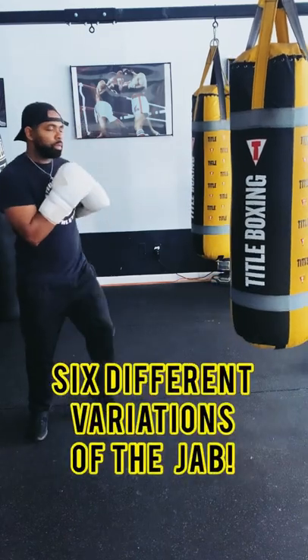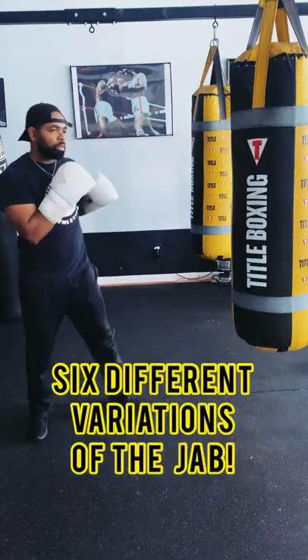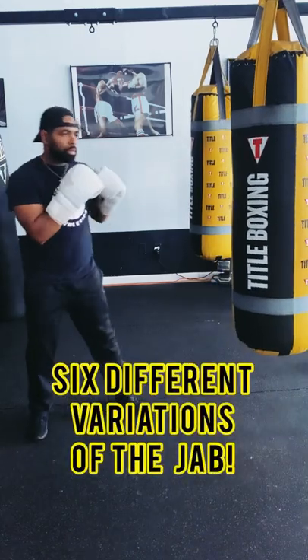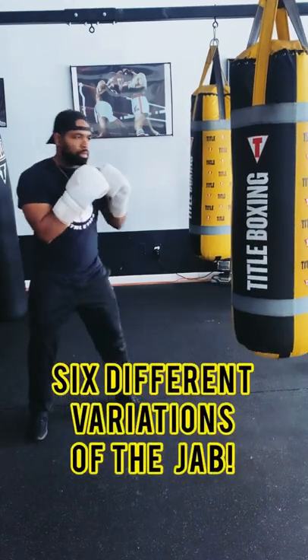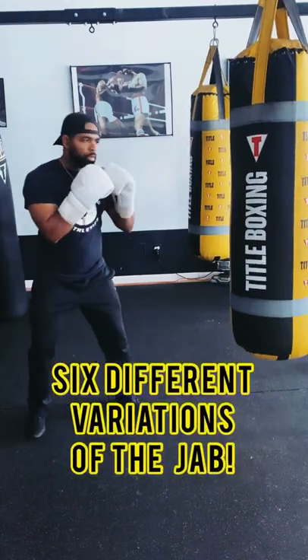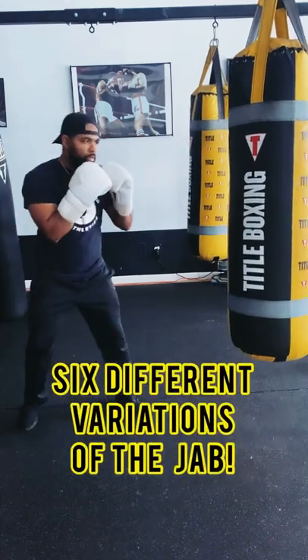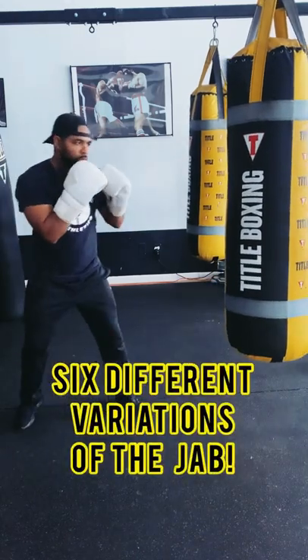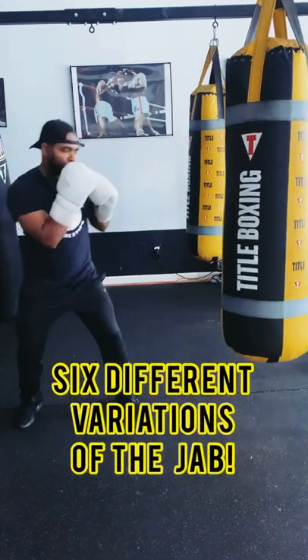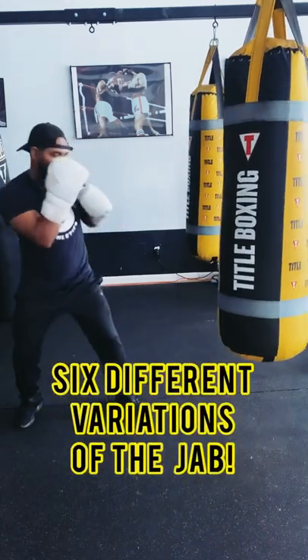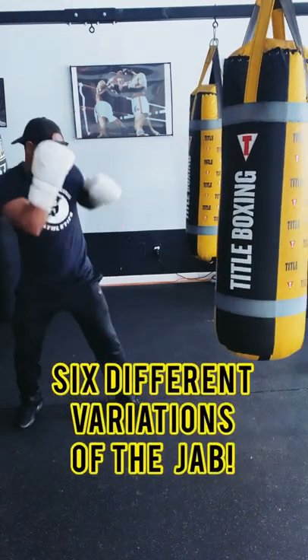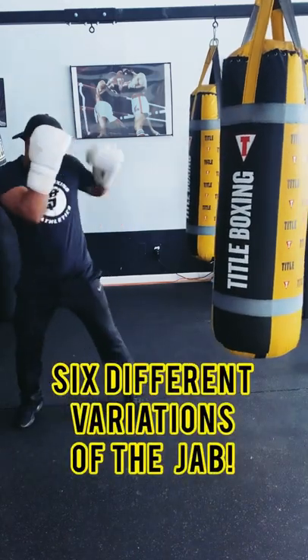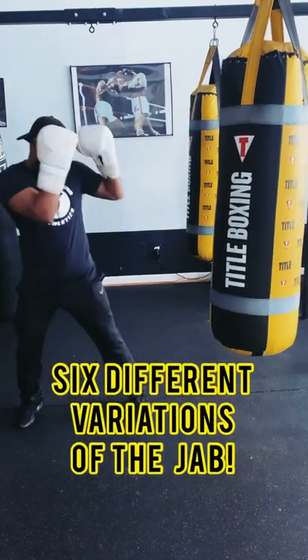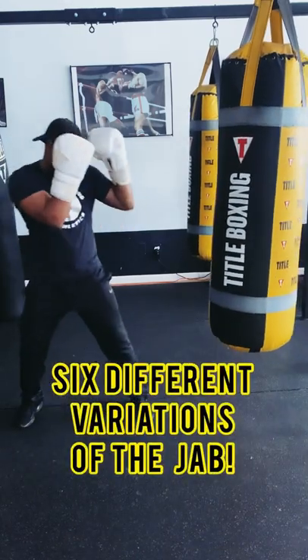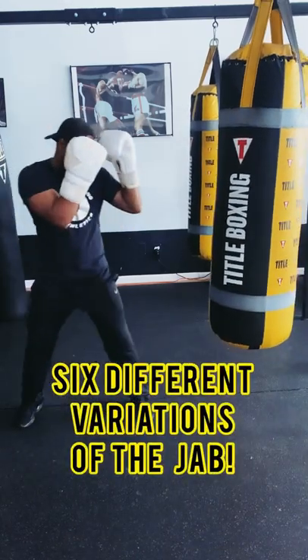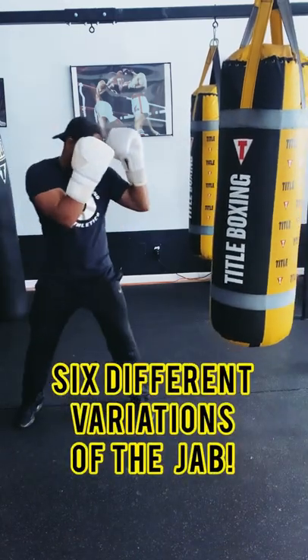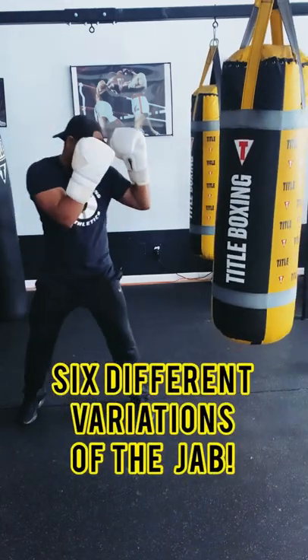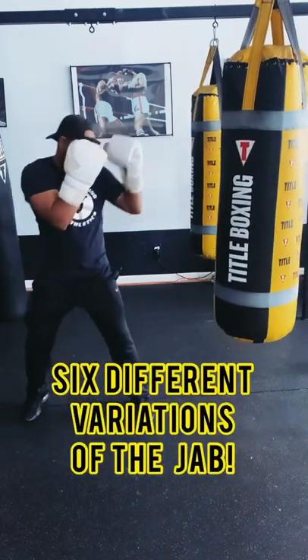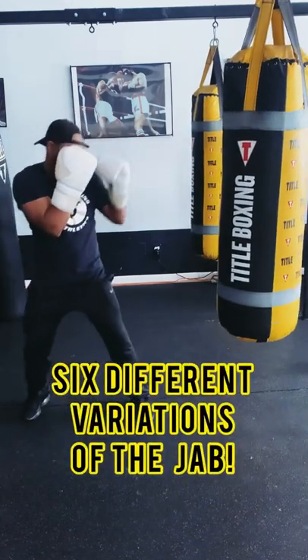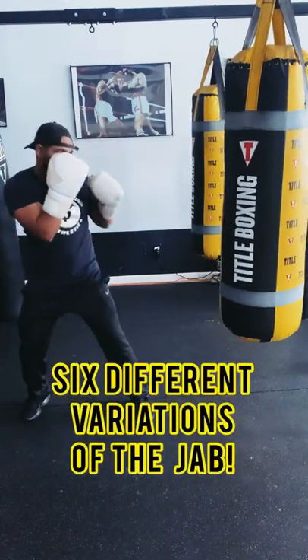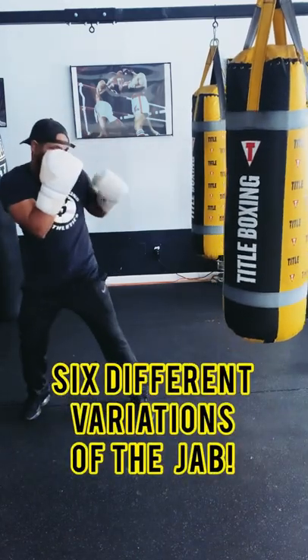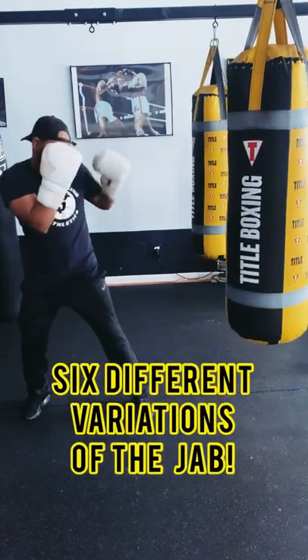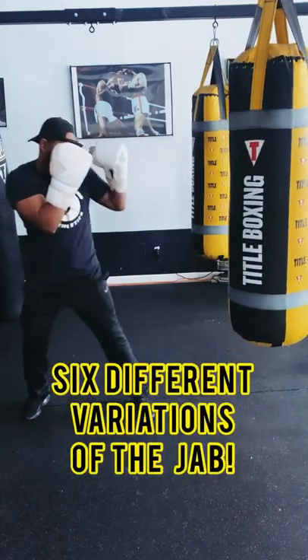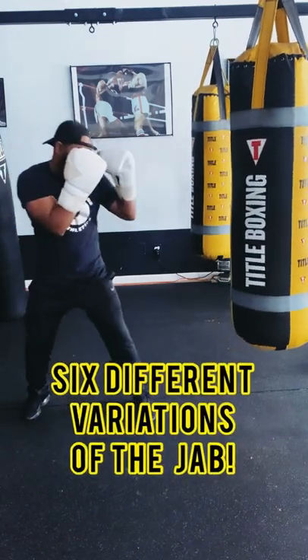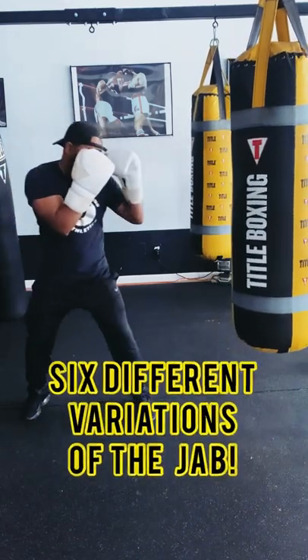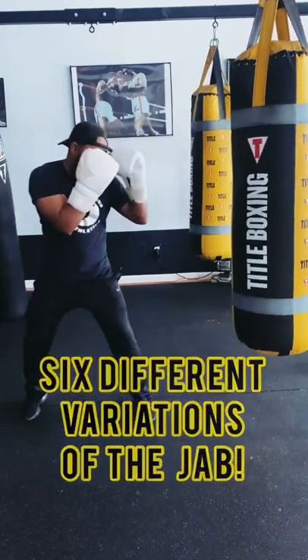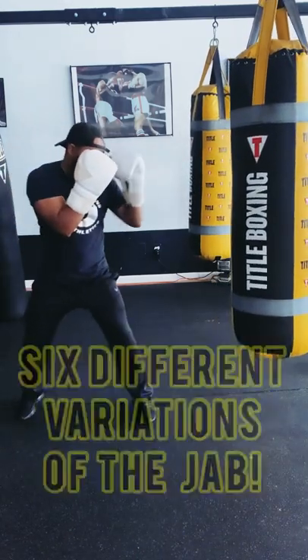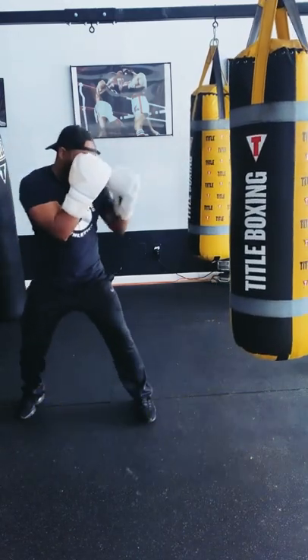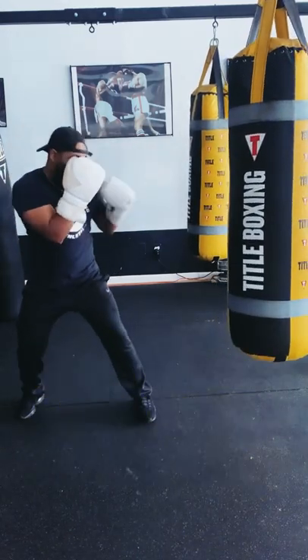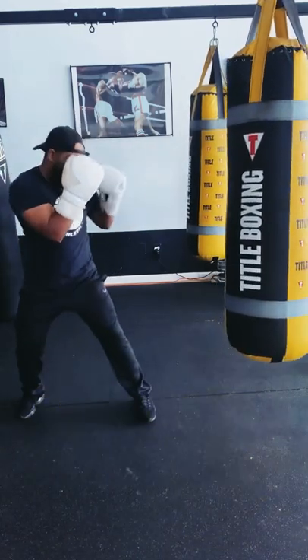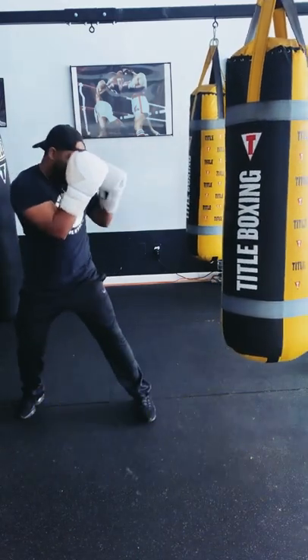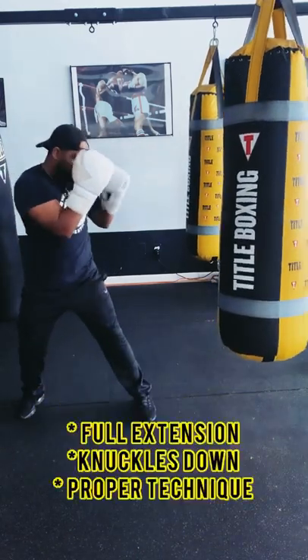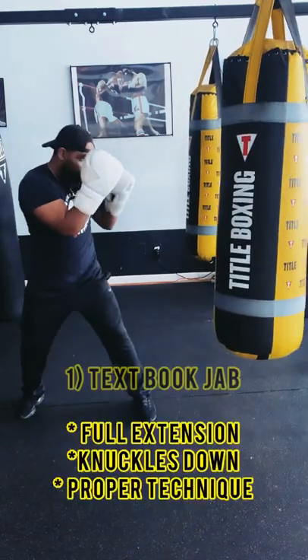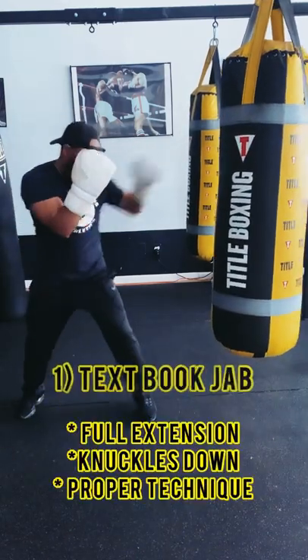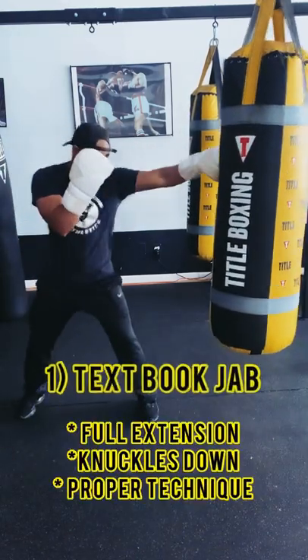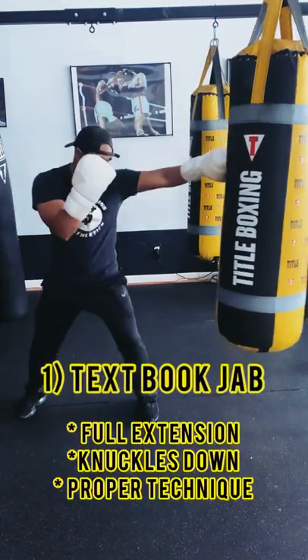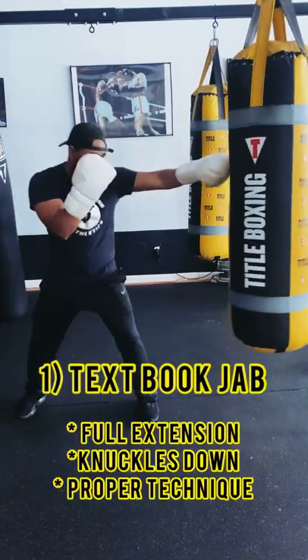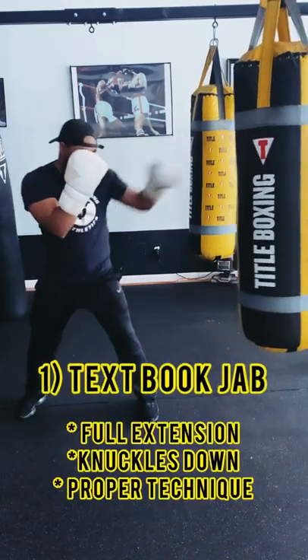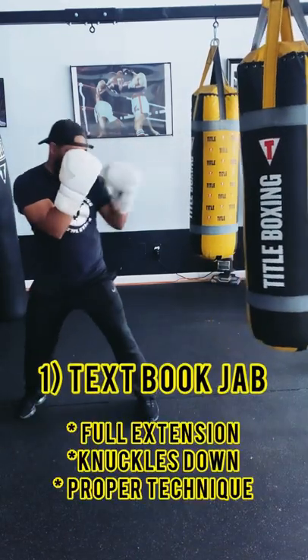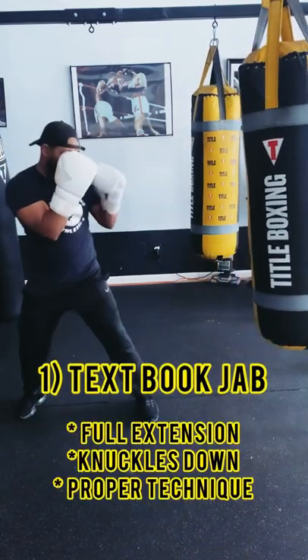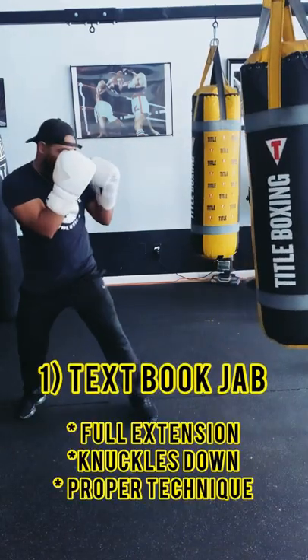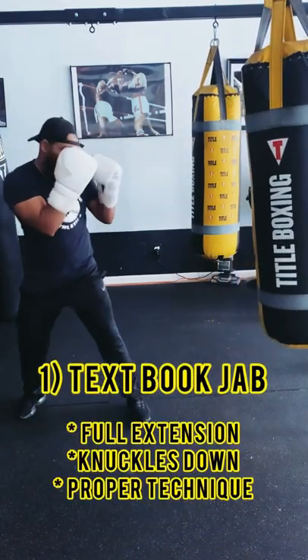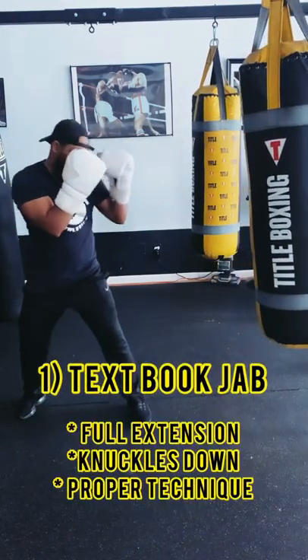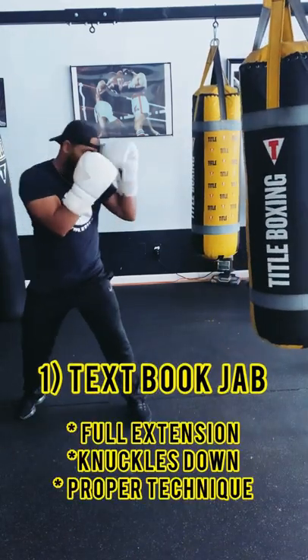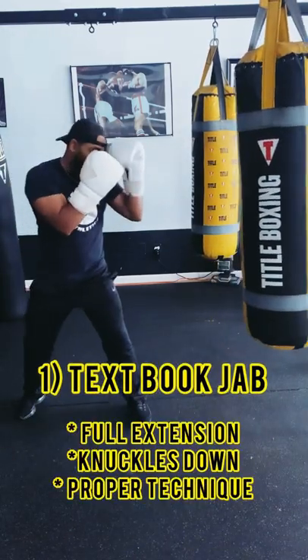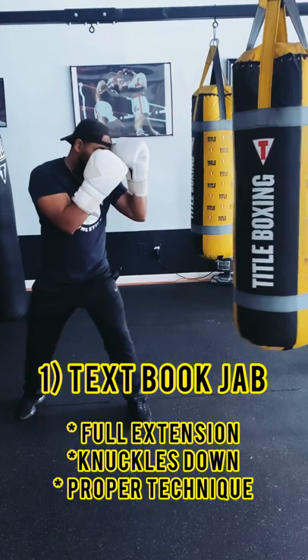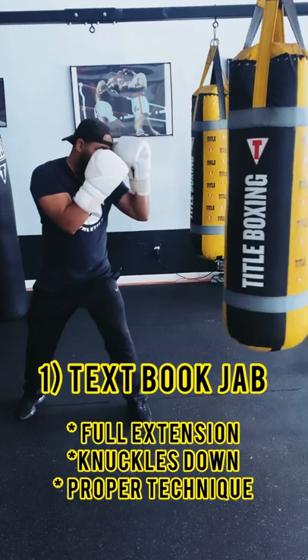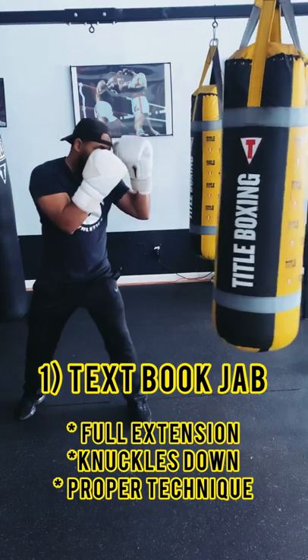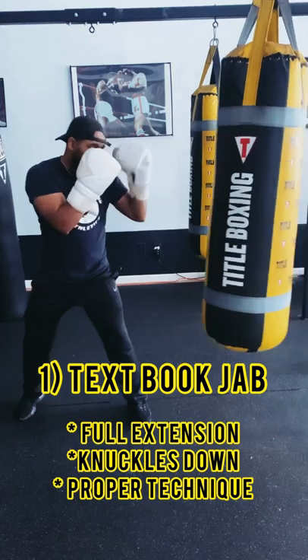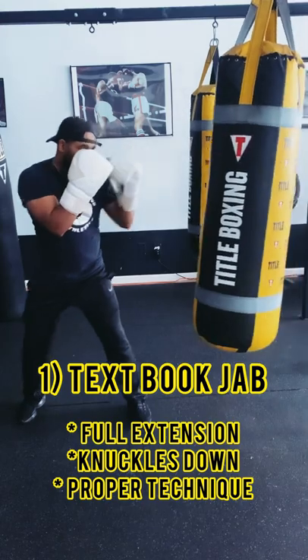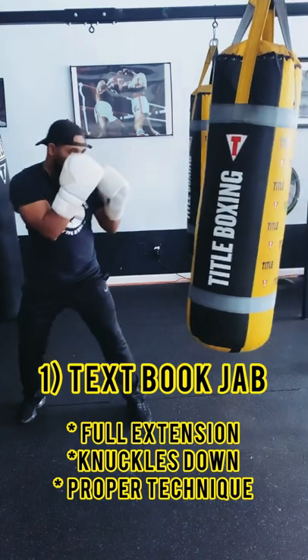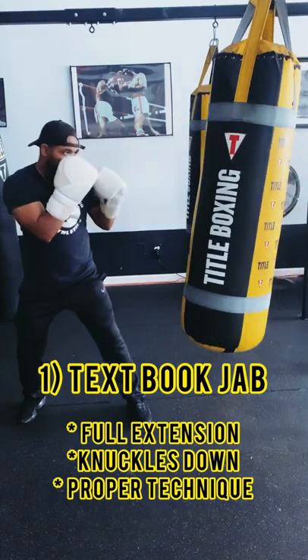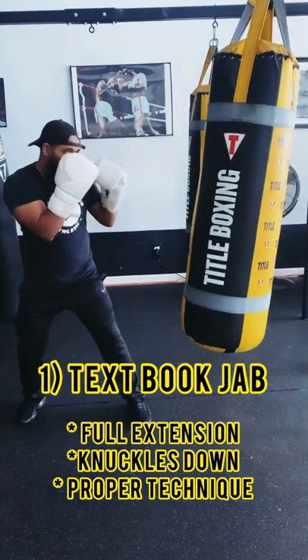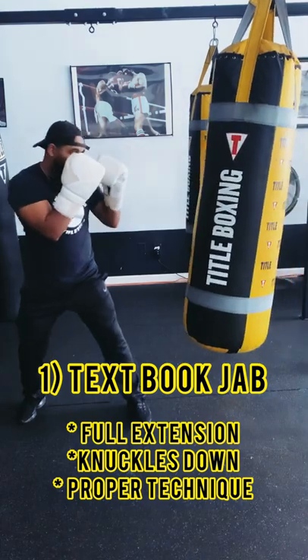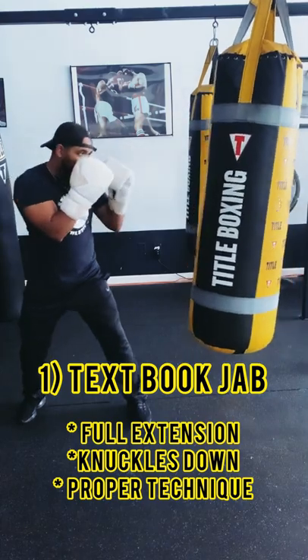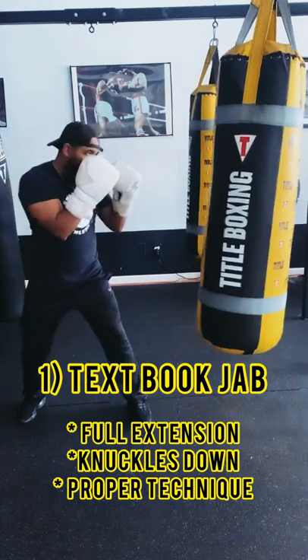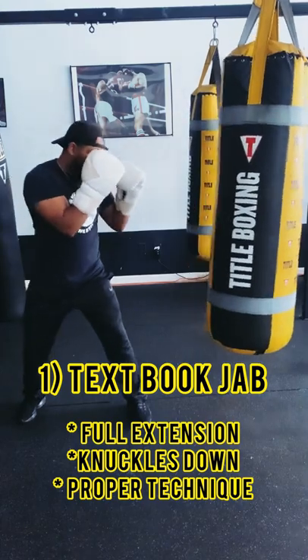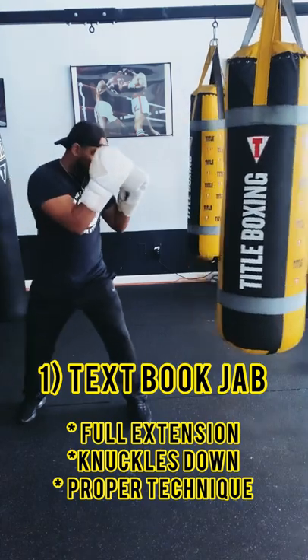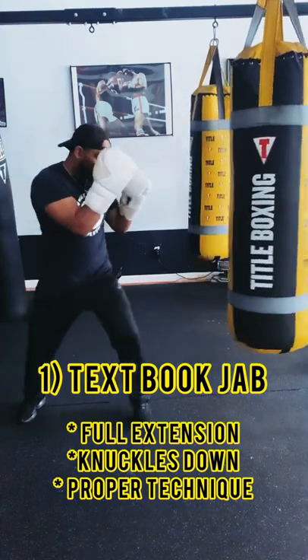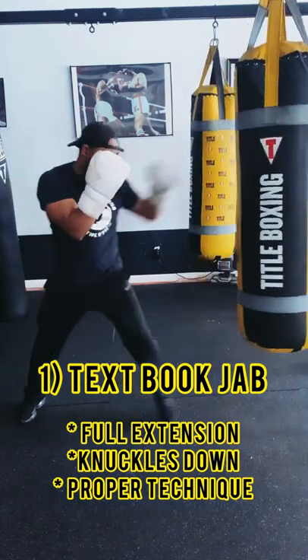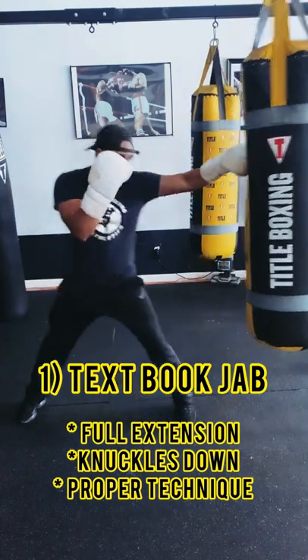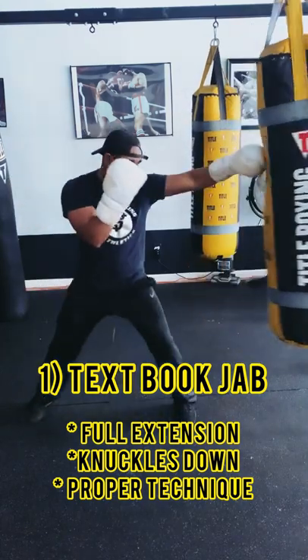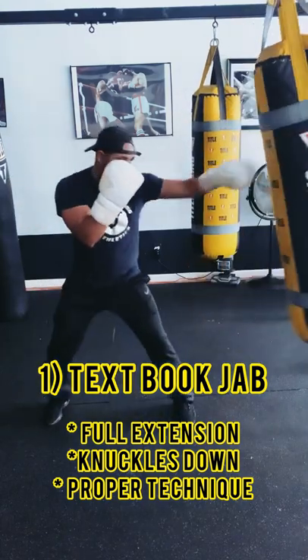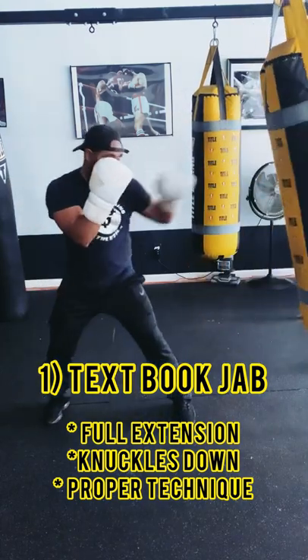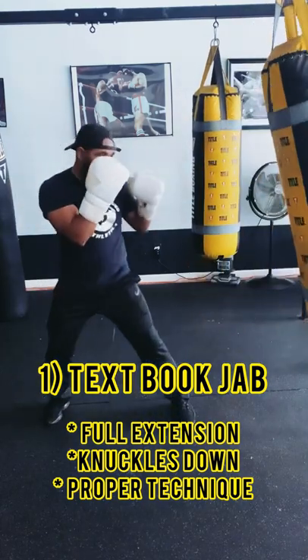There's six different variations of the jab. The first jab is your basic textbook jab.